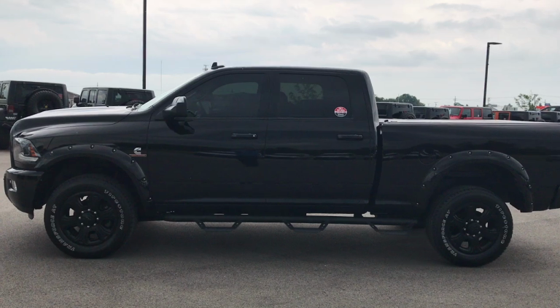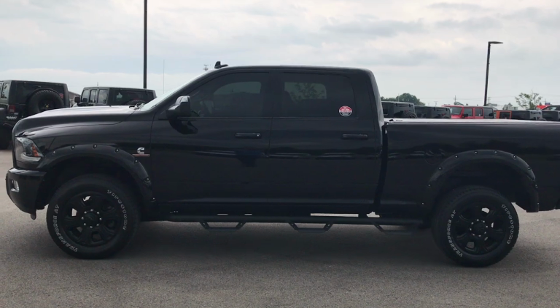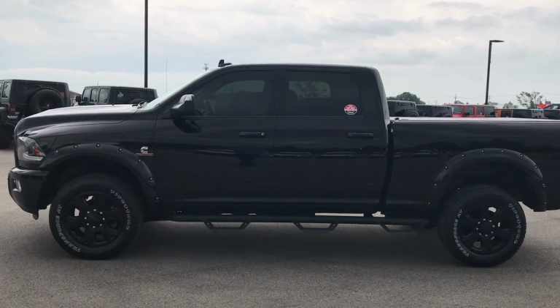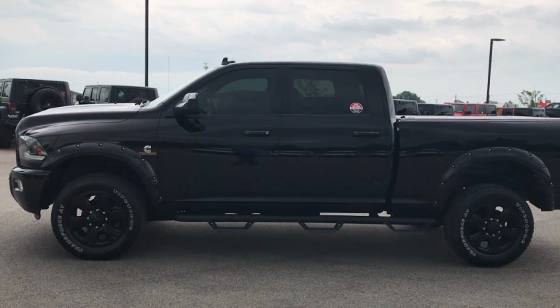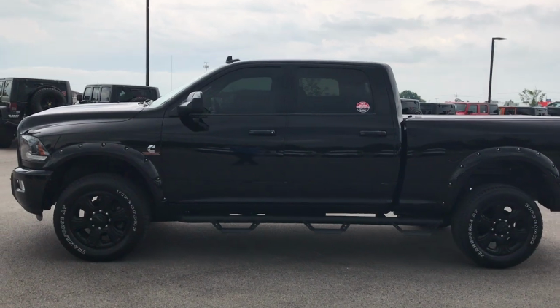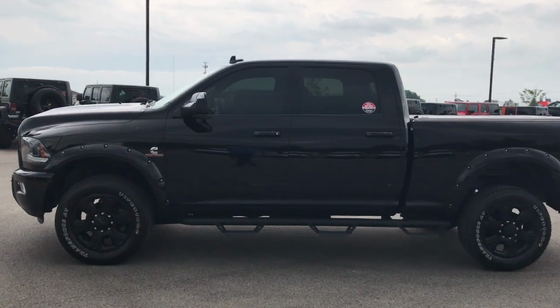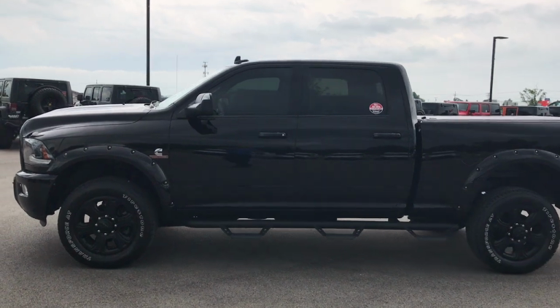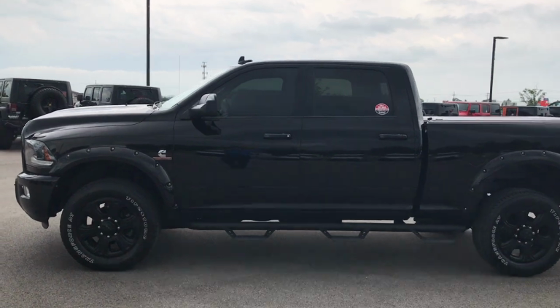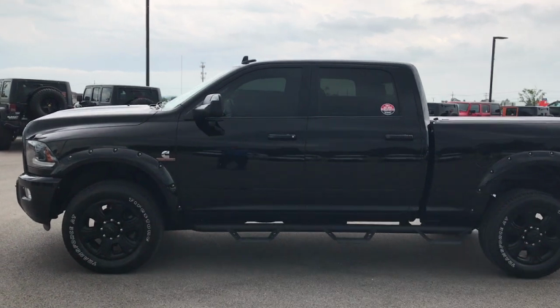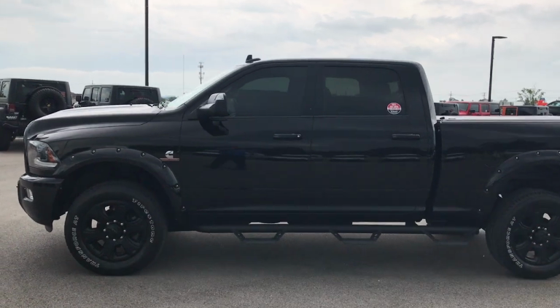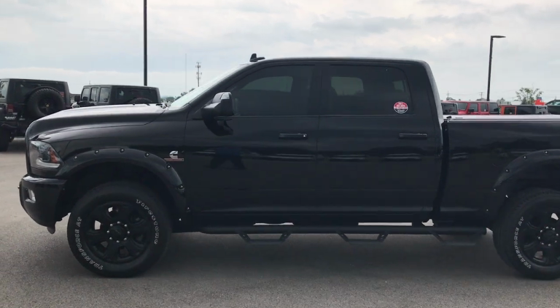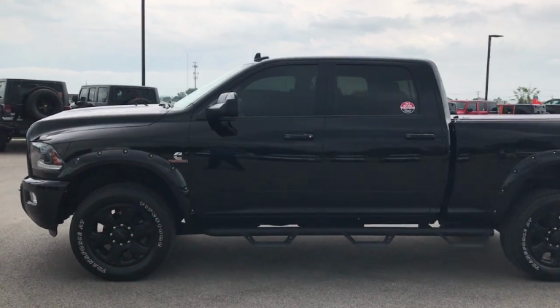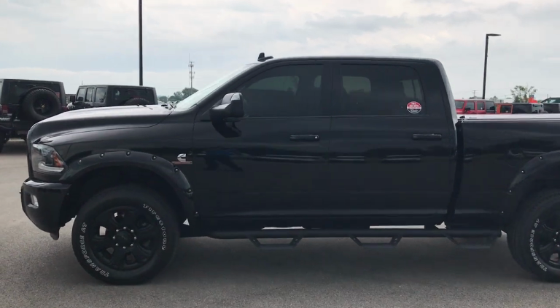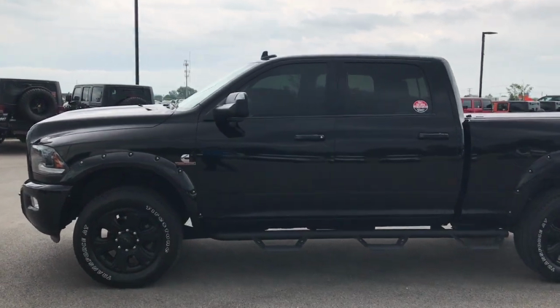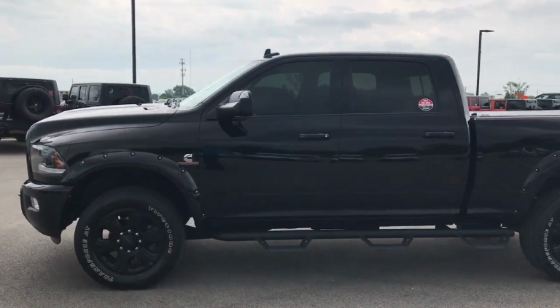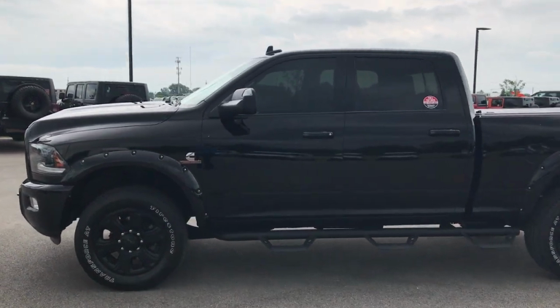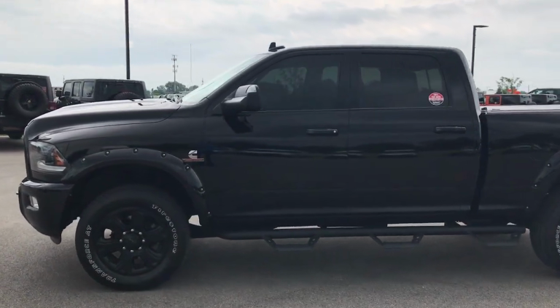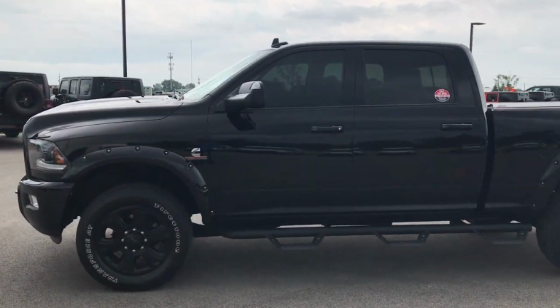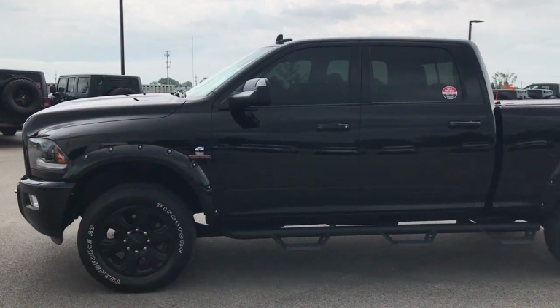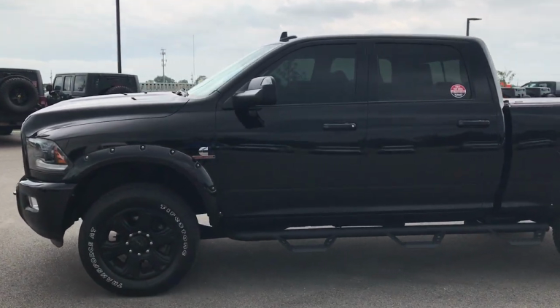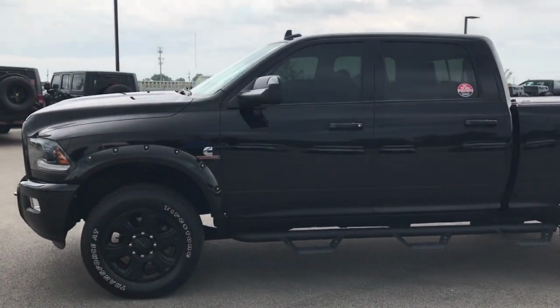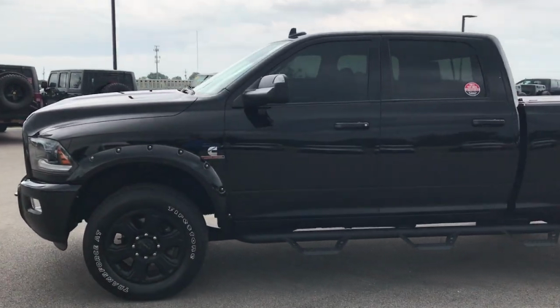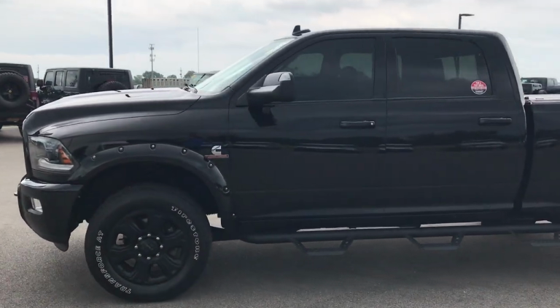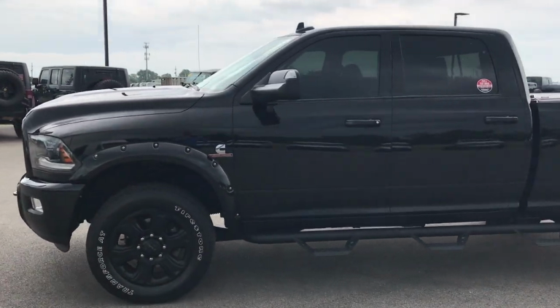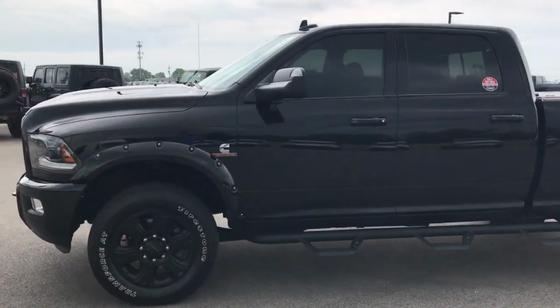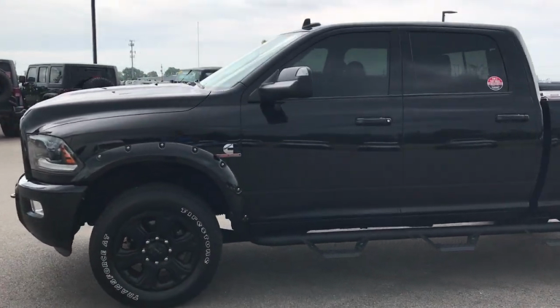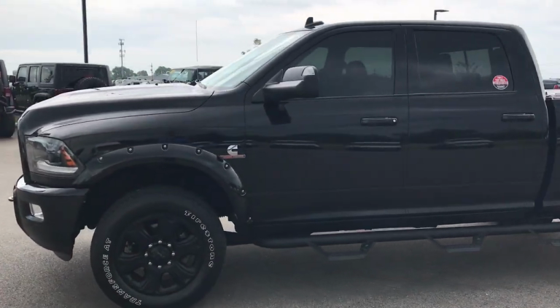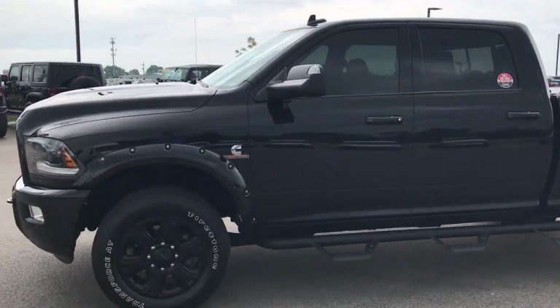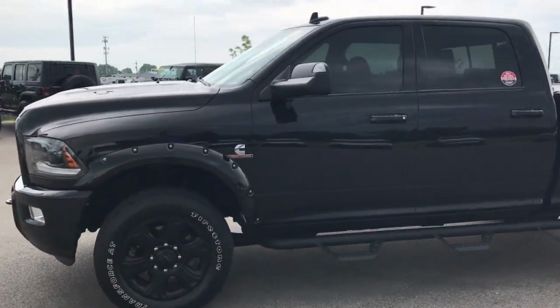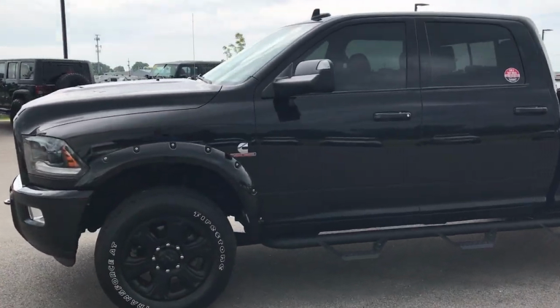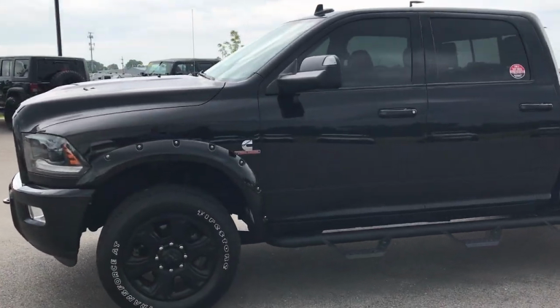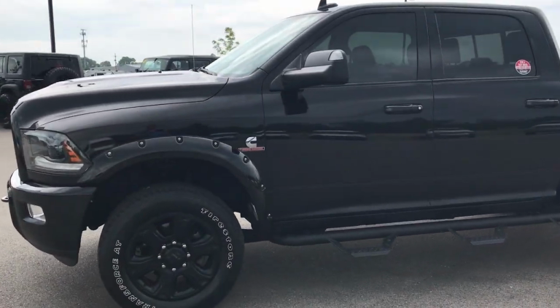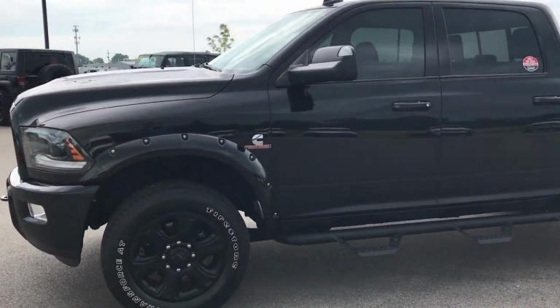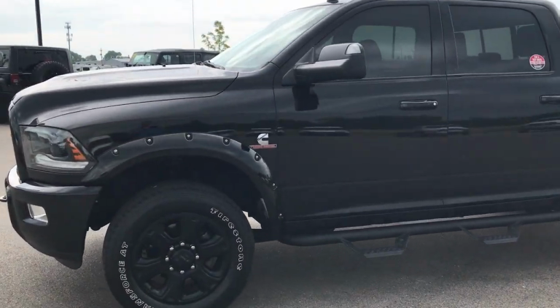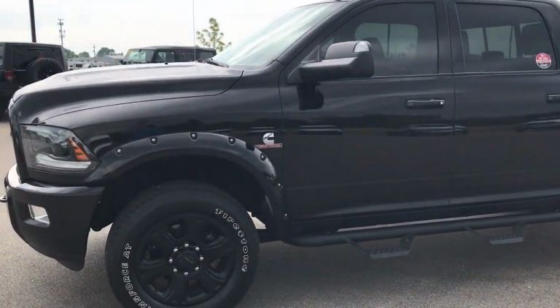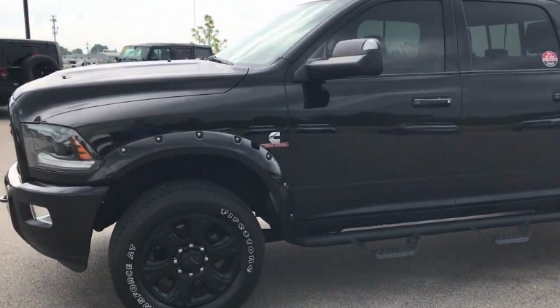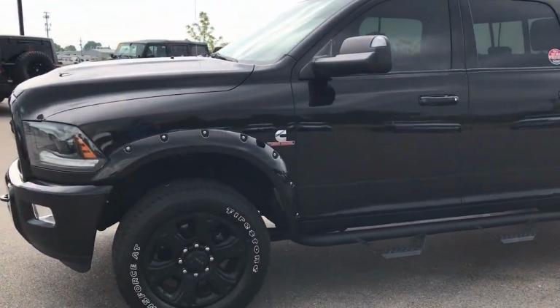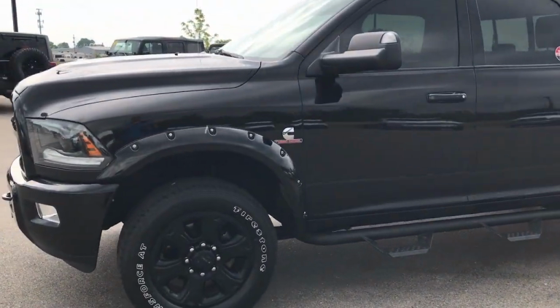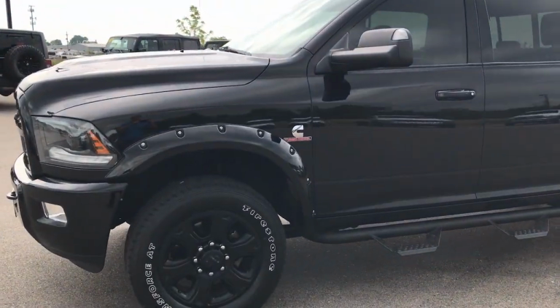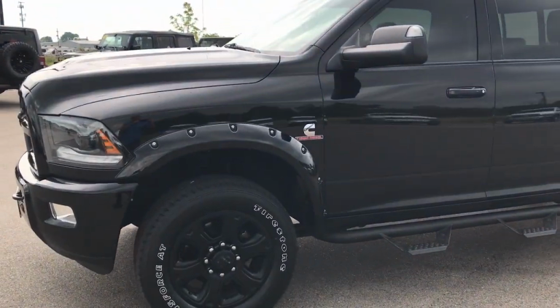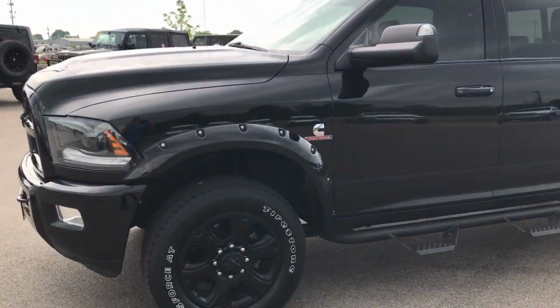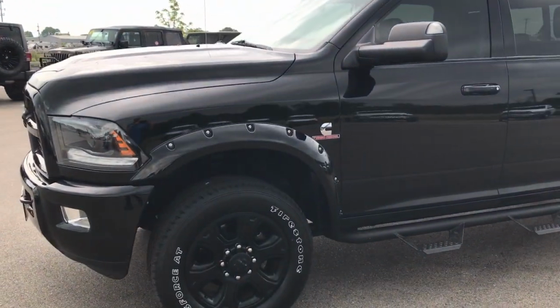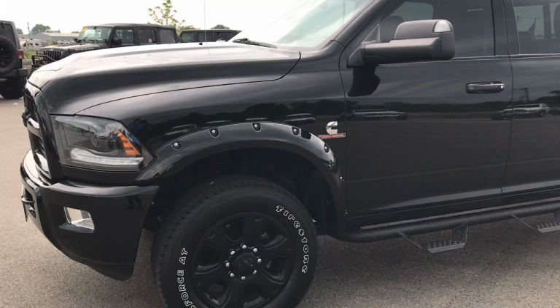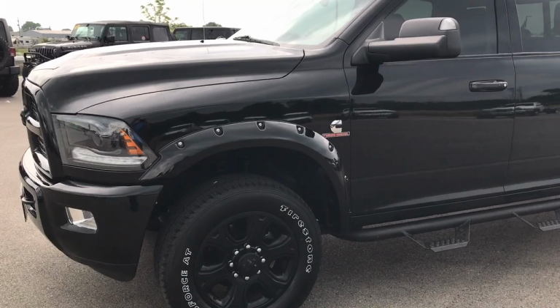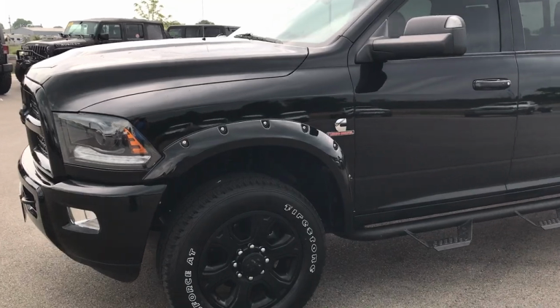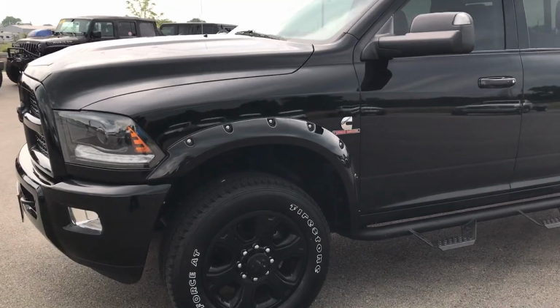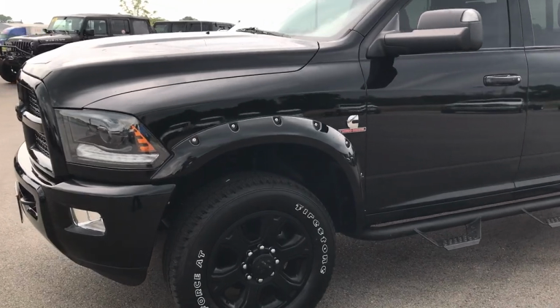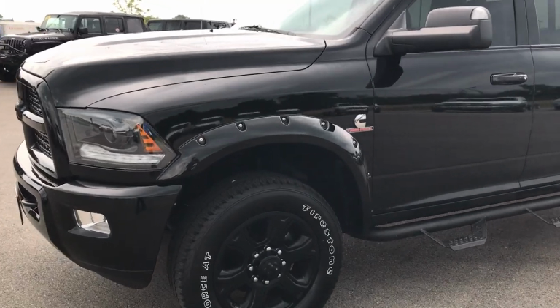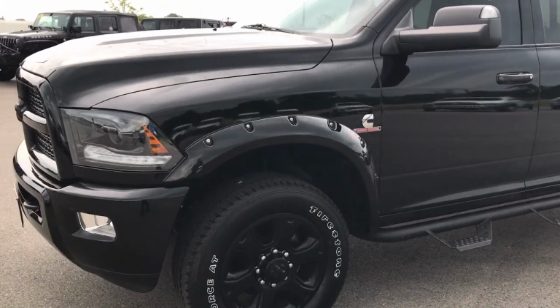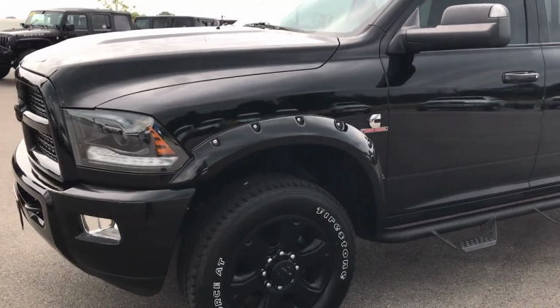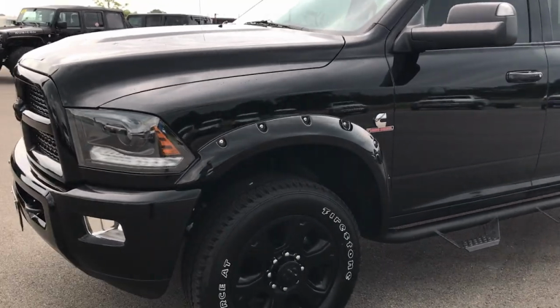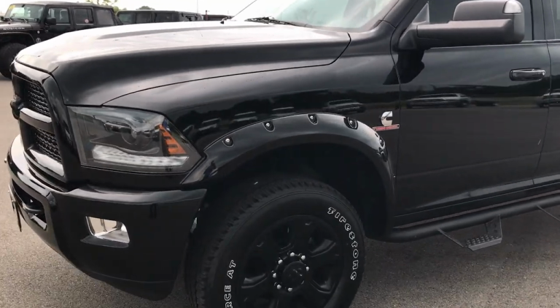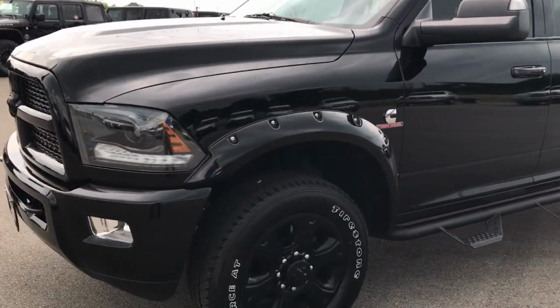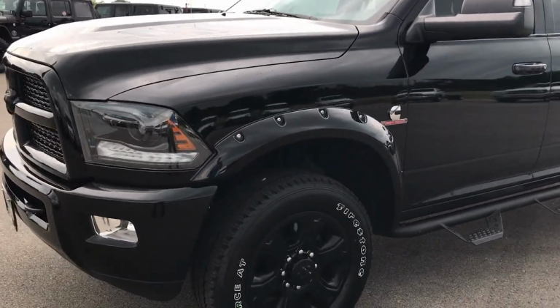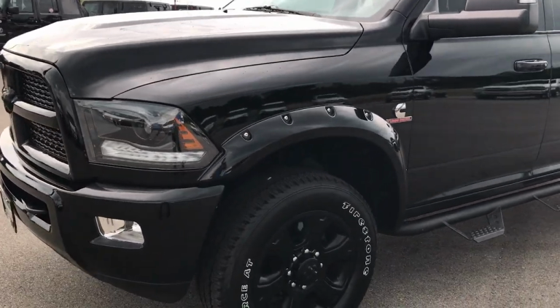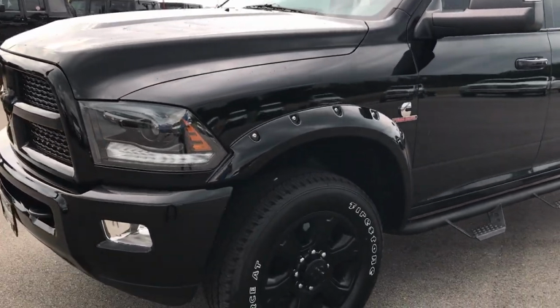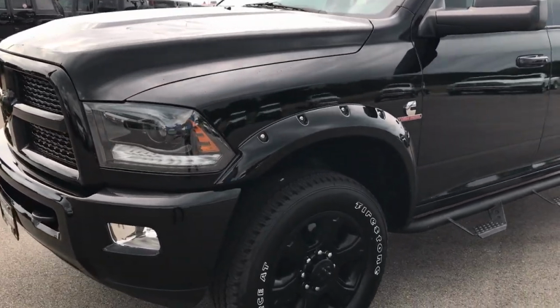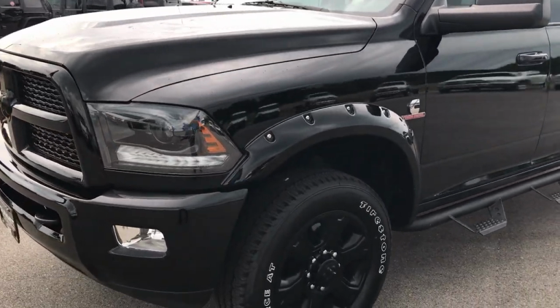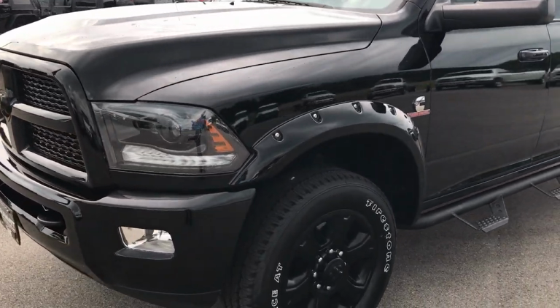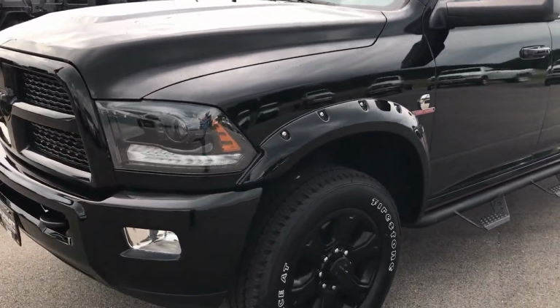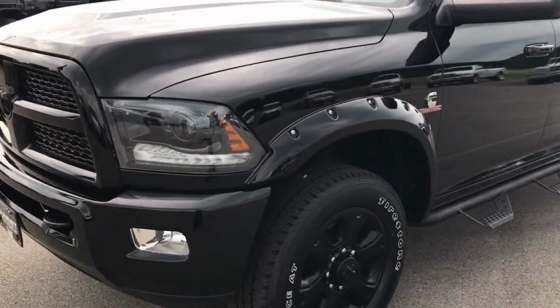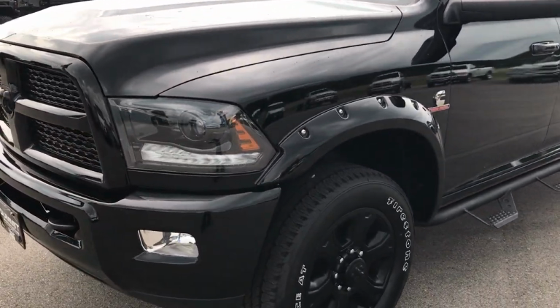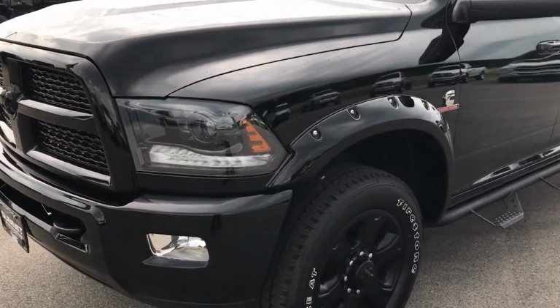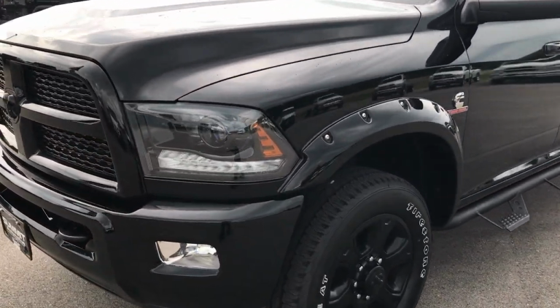This is stock number 9103, a 2015 Ram 2500 Crew Cab Short Box.